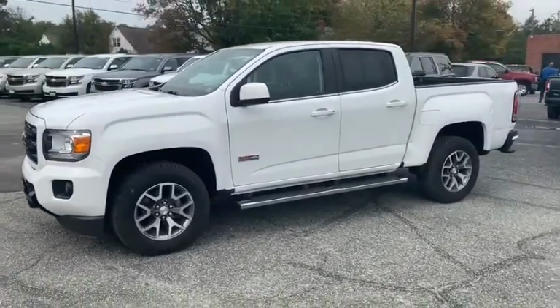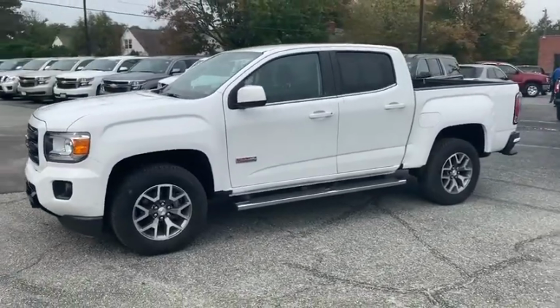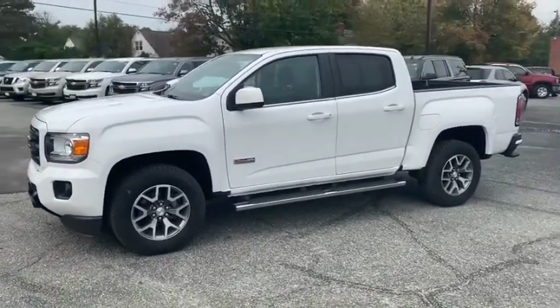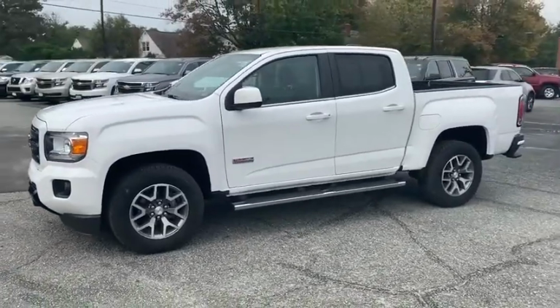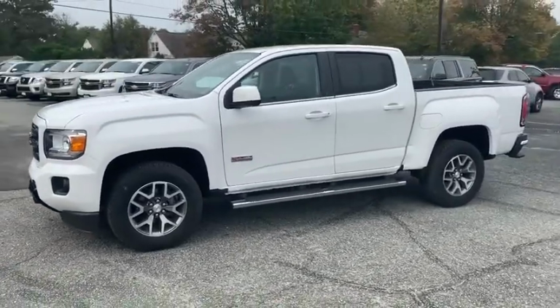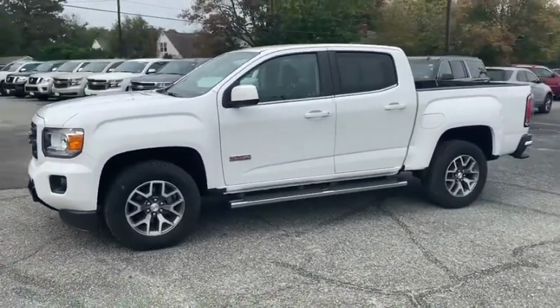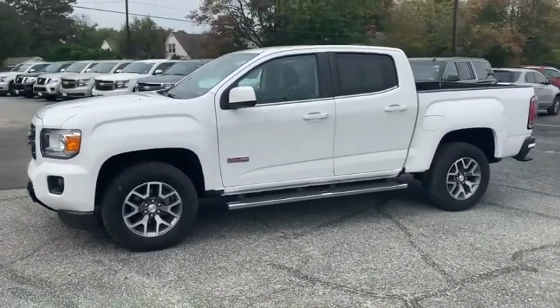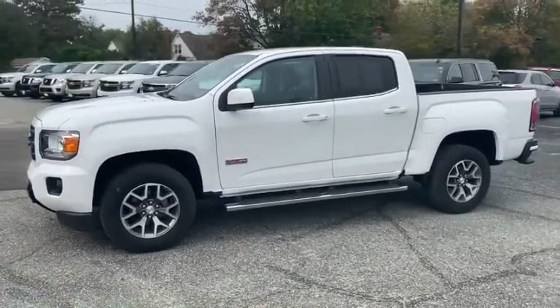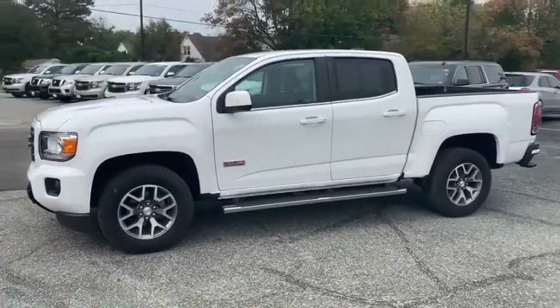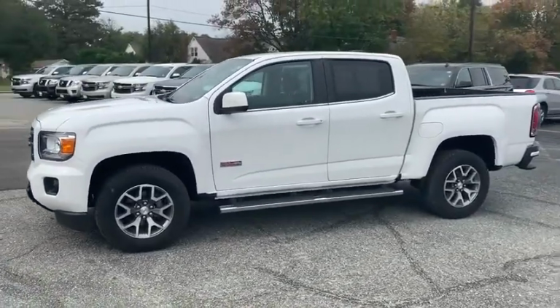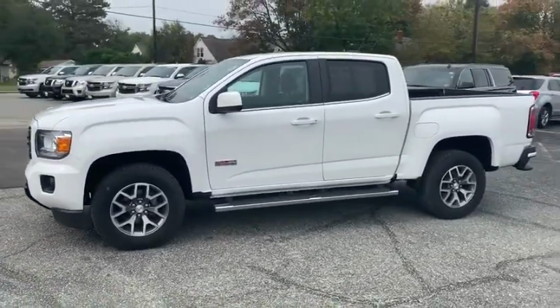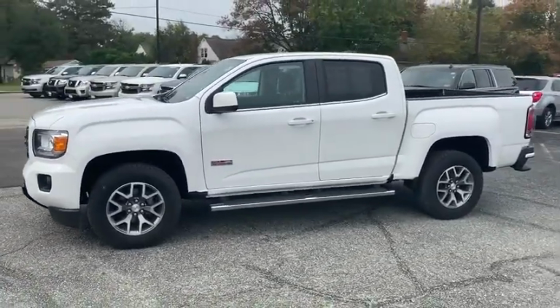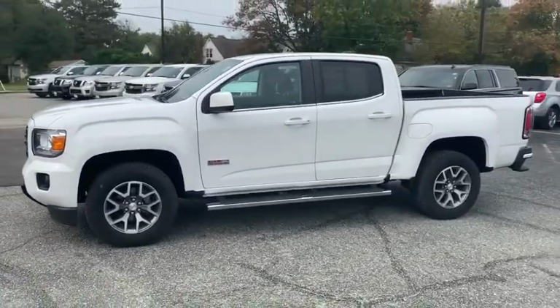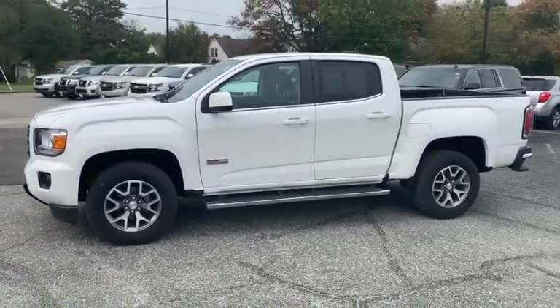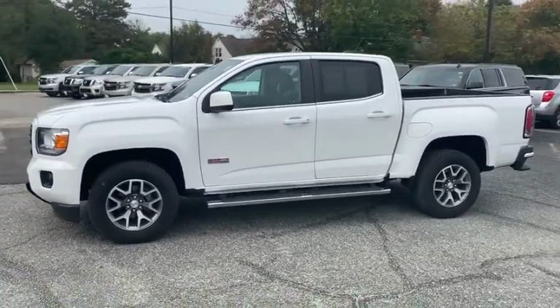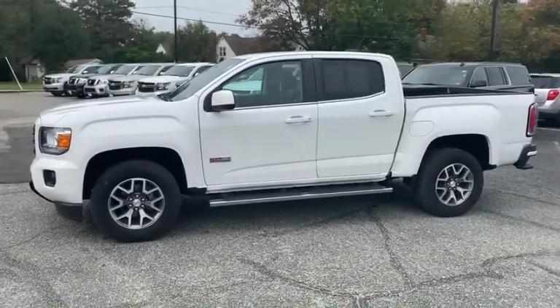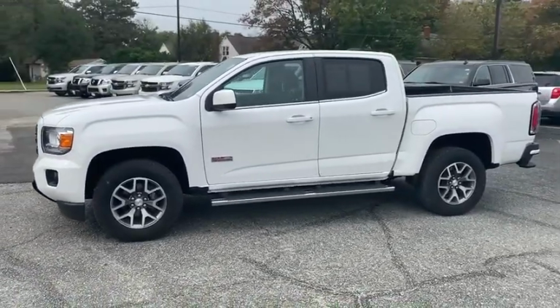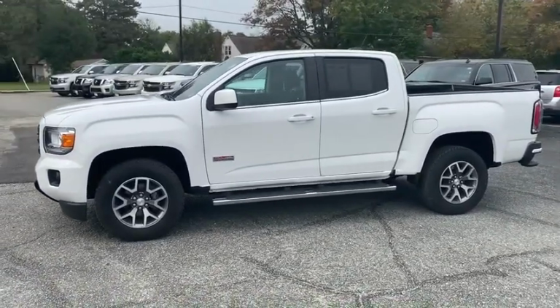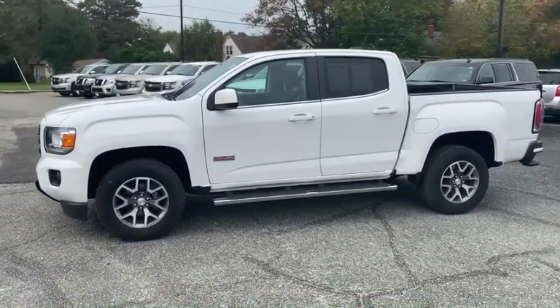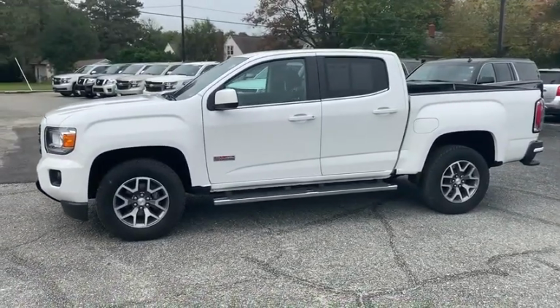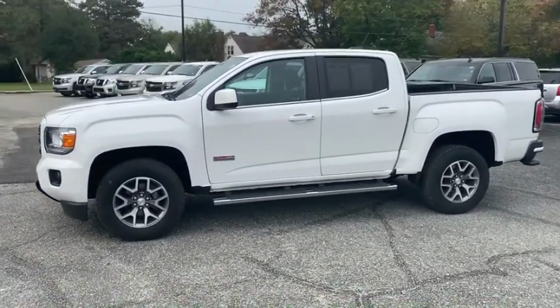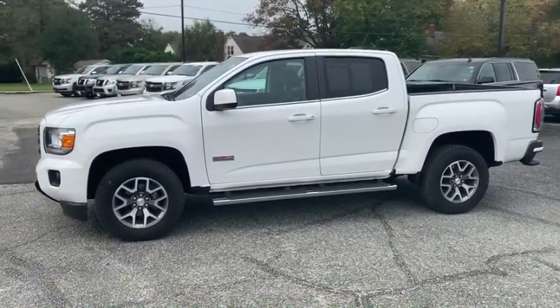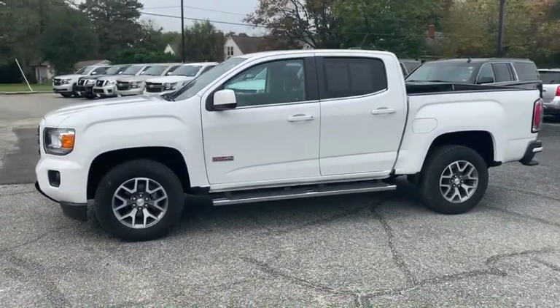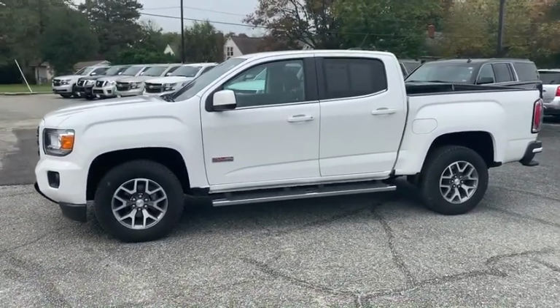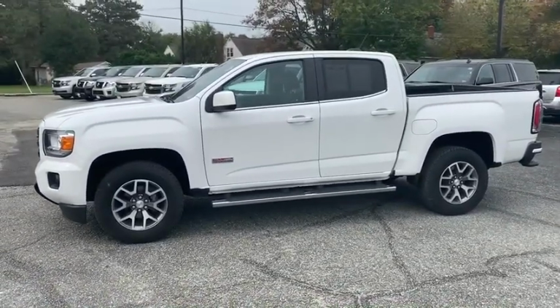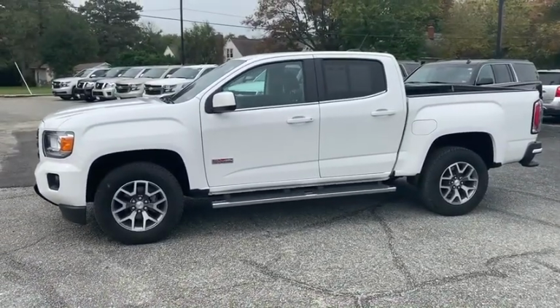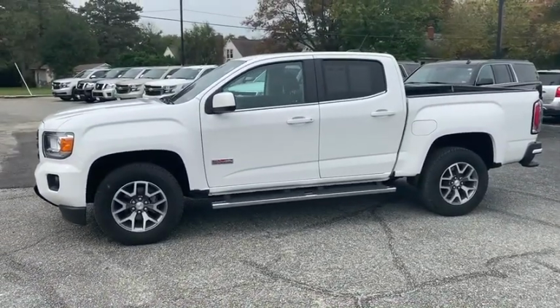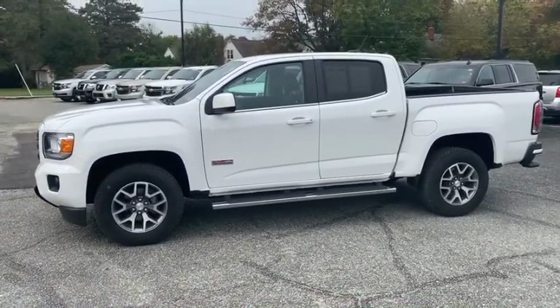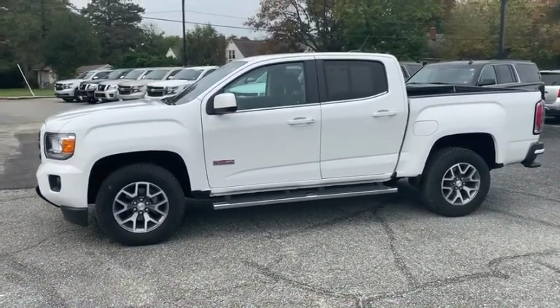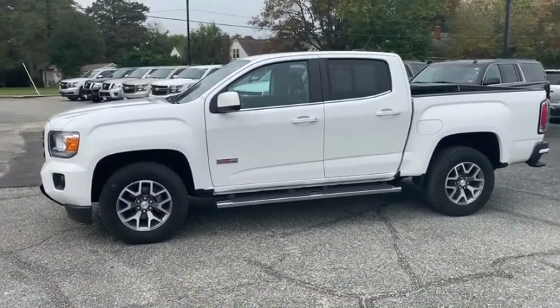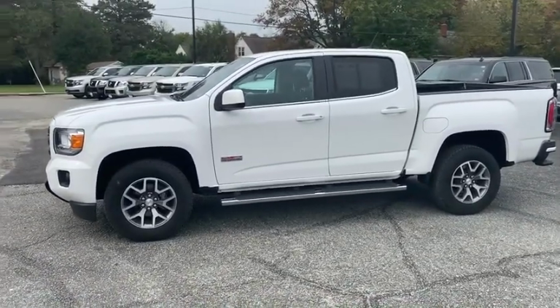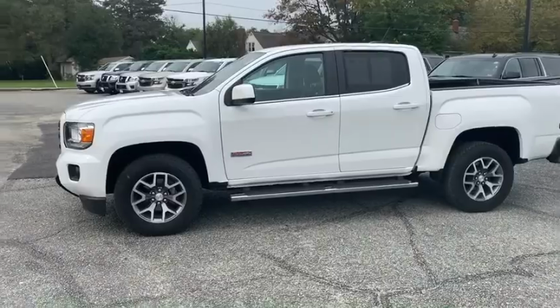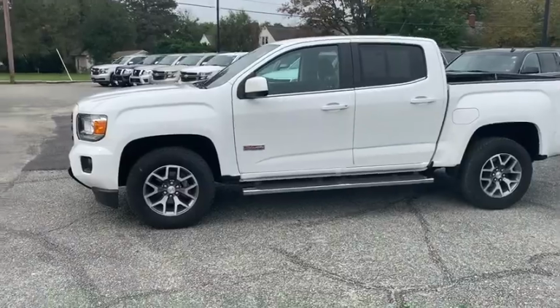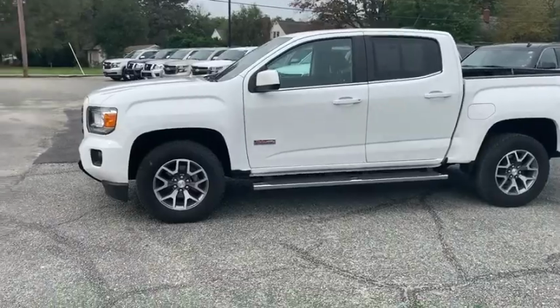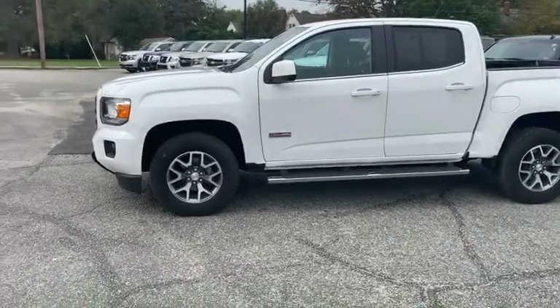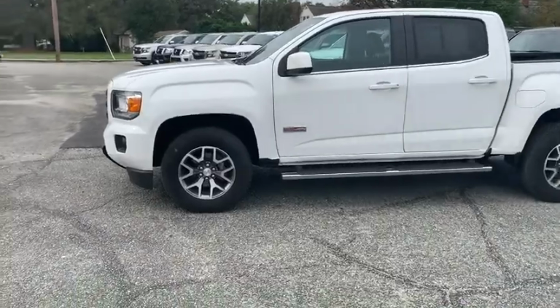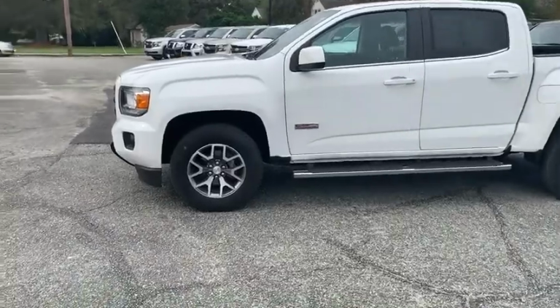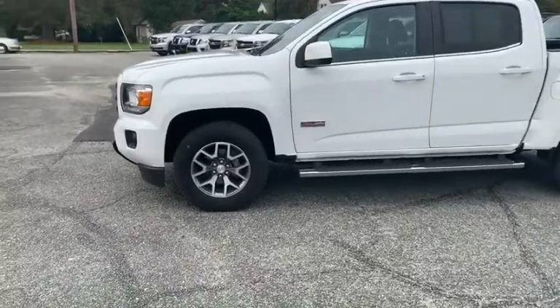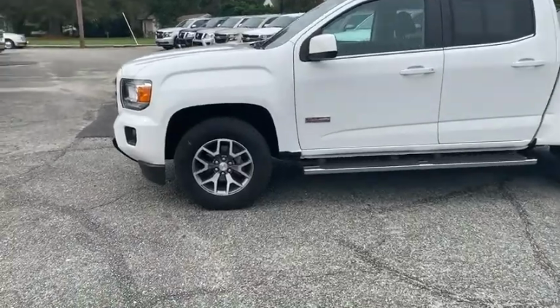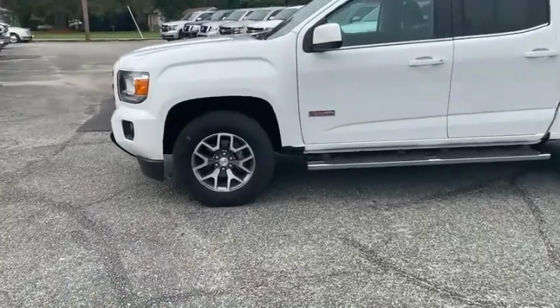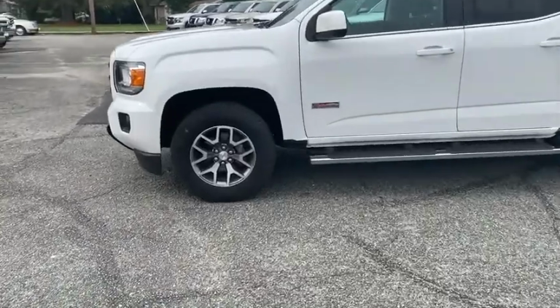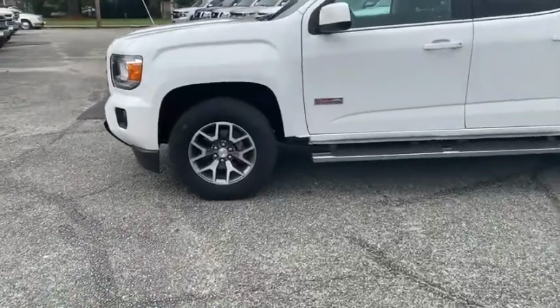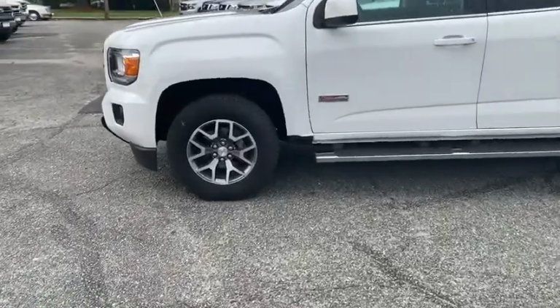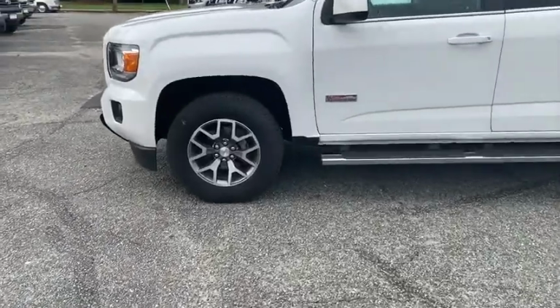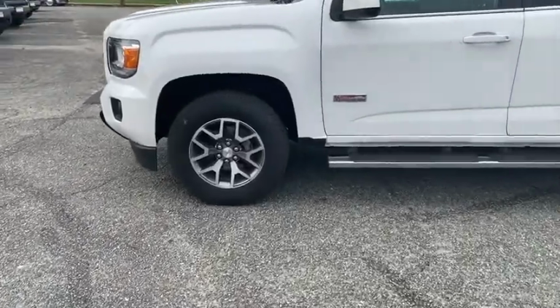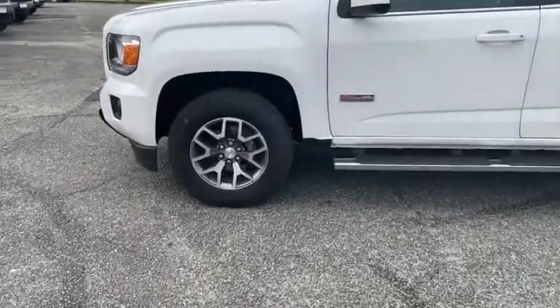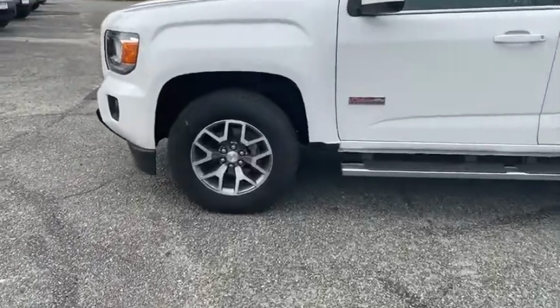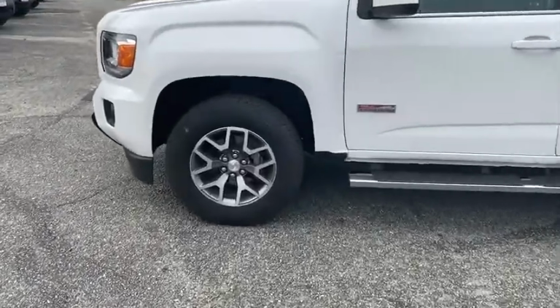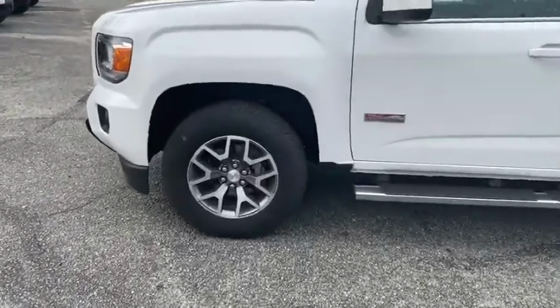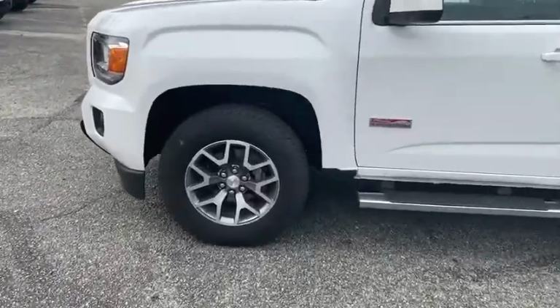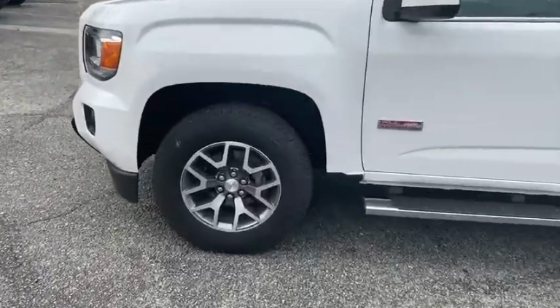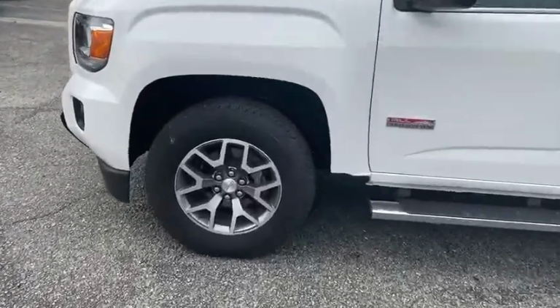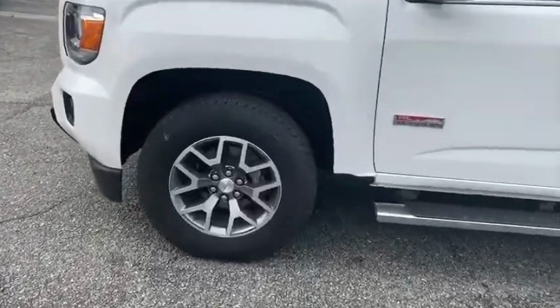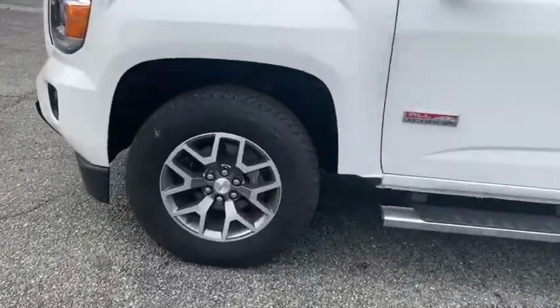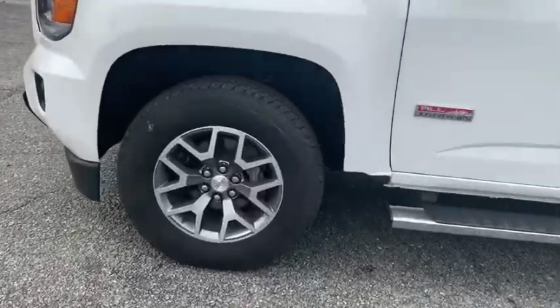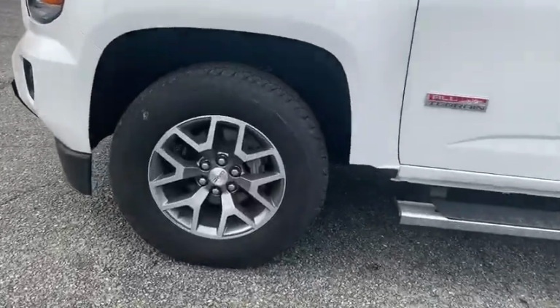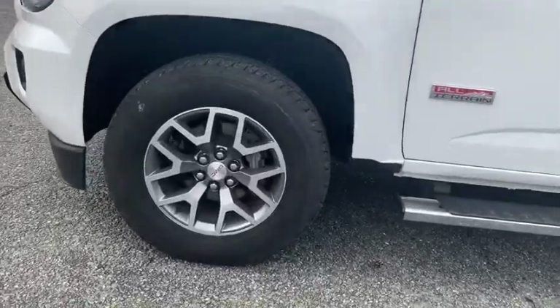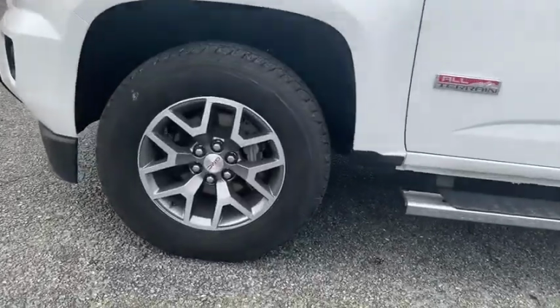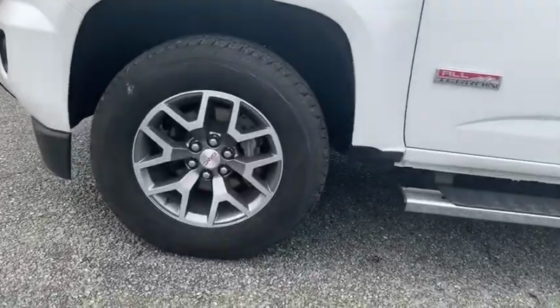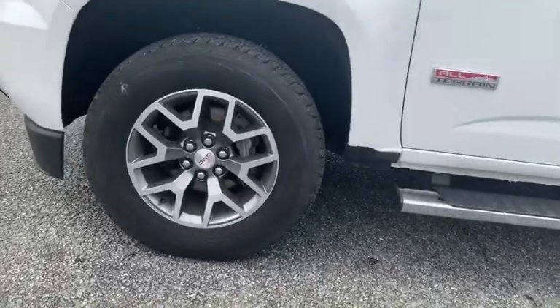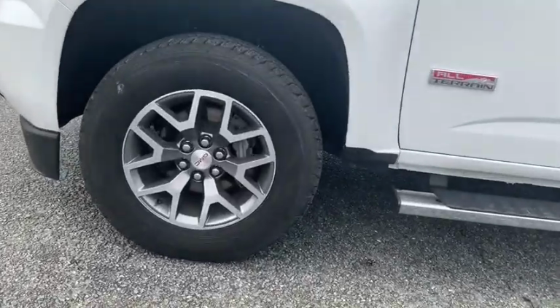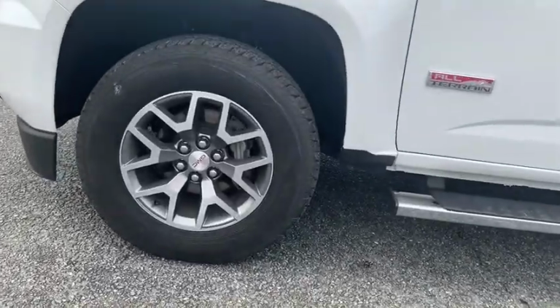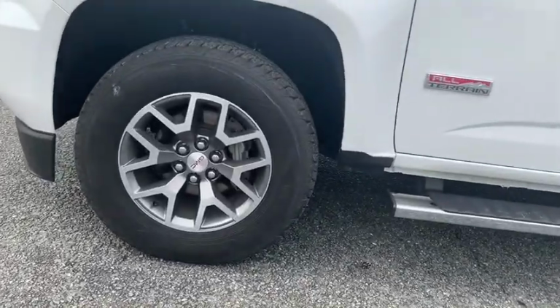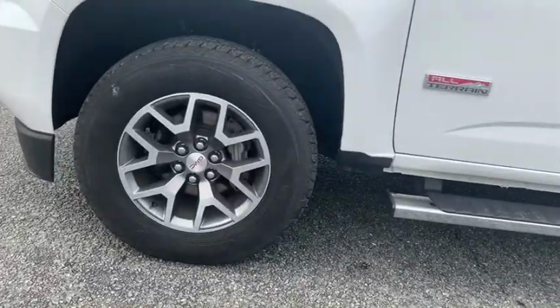handle the curves, supply superb traction, and provide seating for five. This vehicle has less than 20,000 miles.